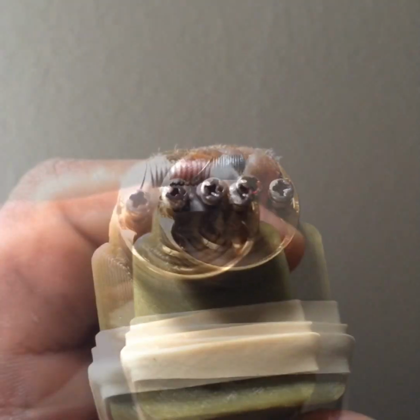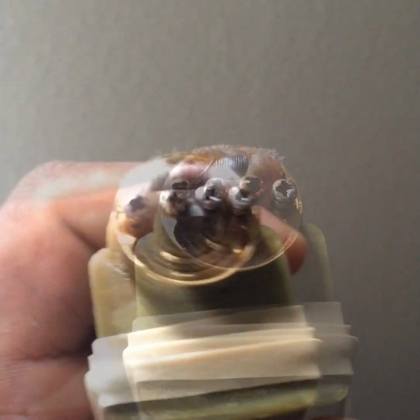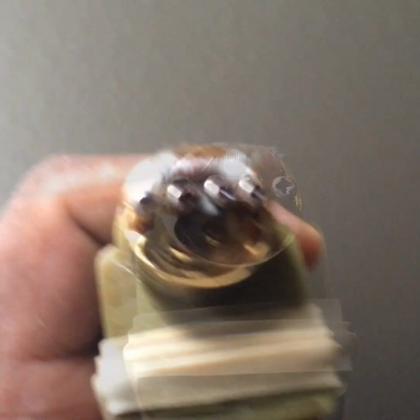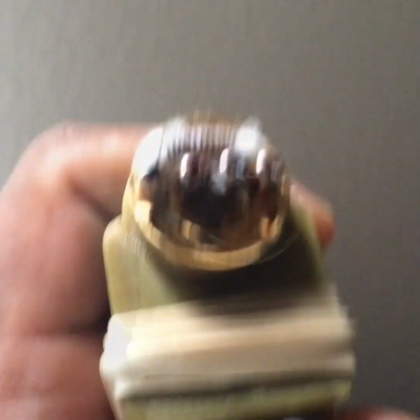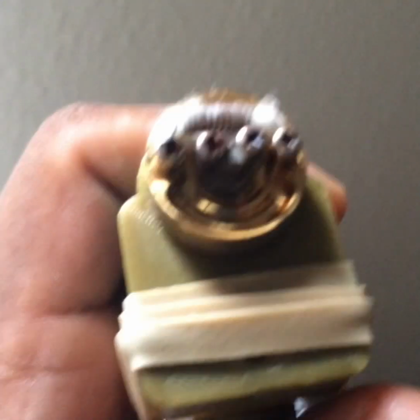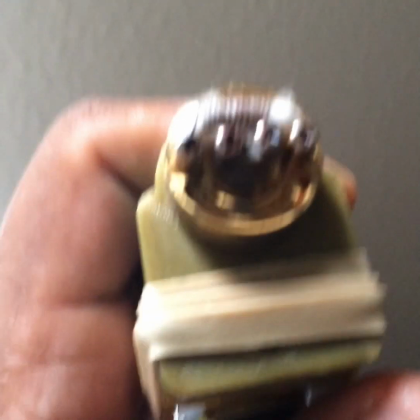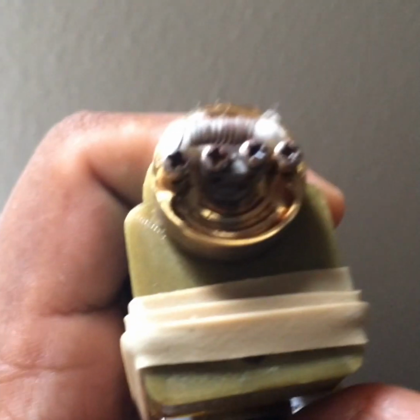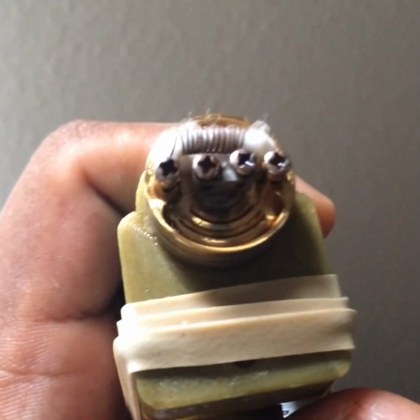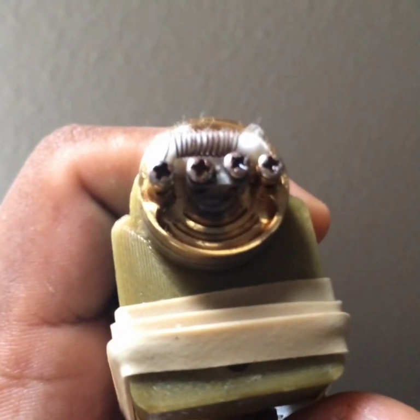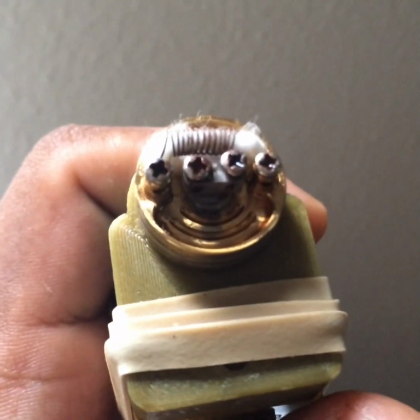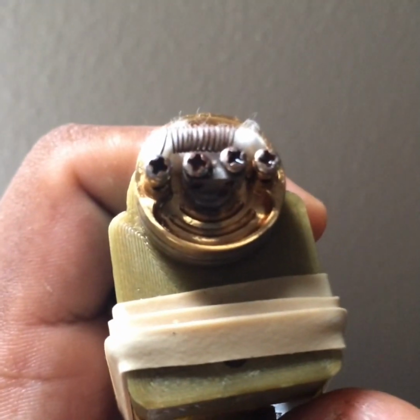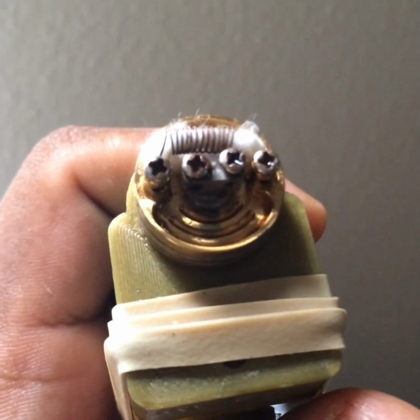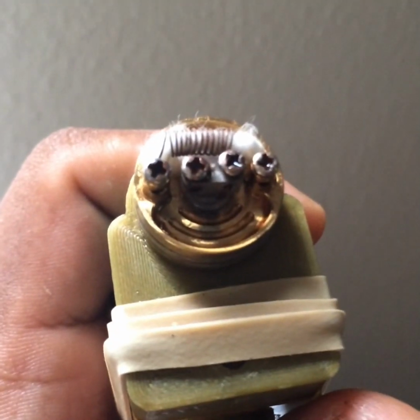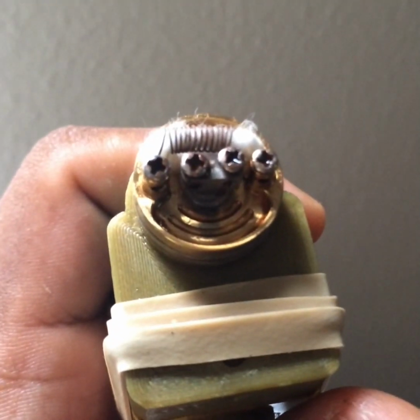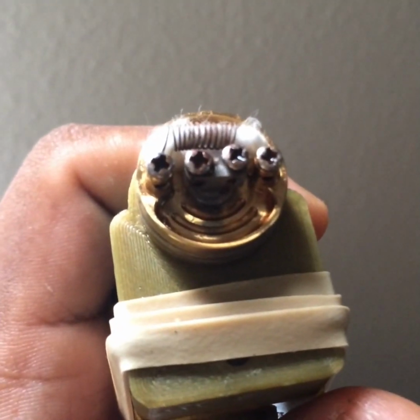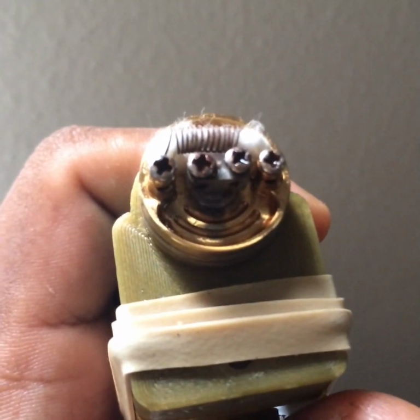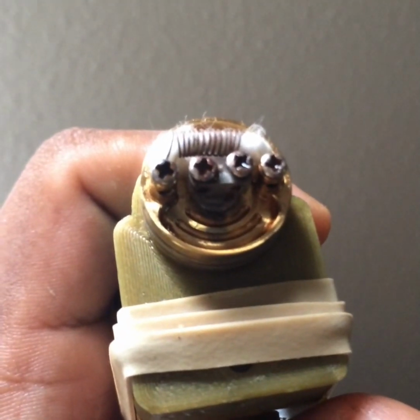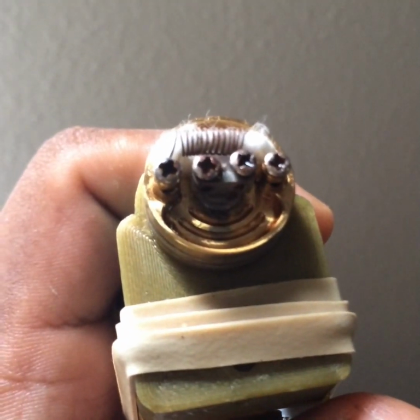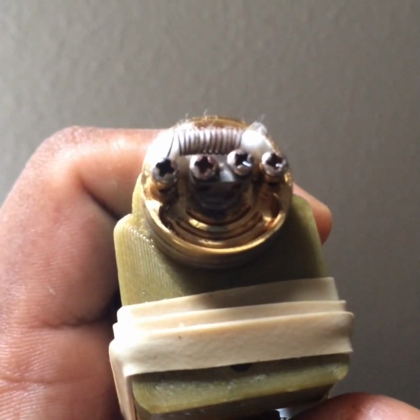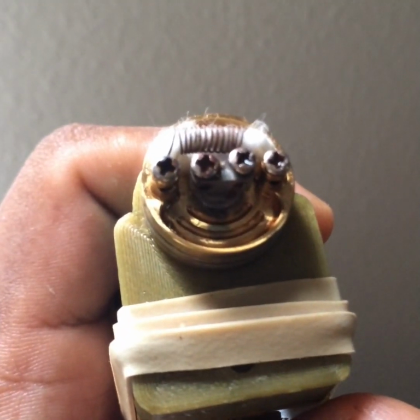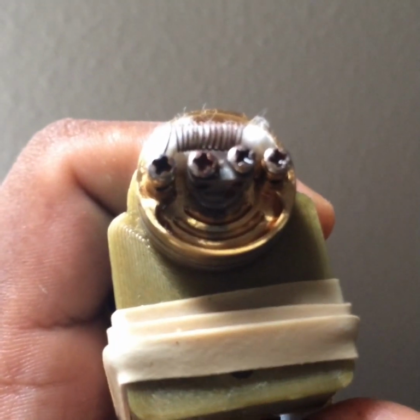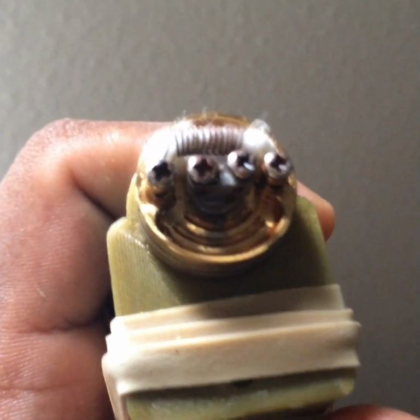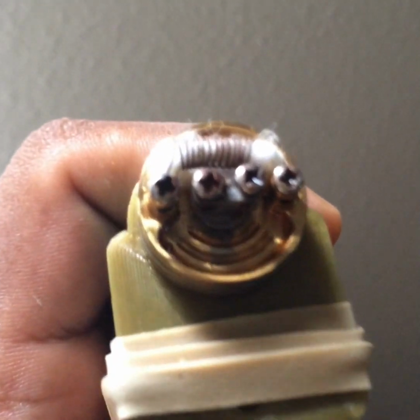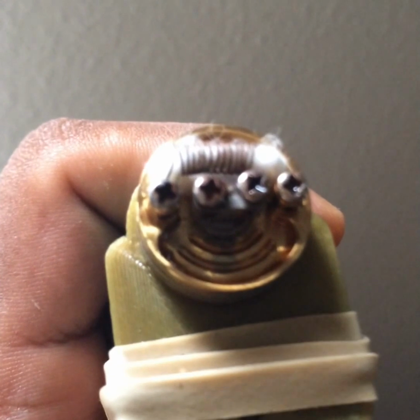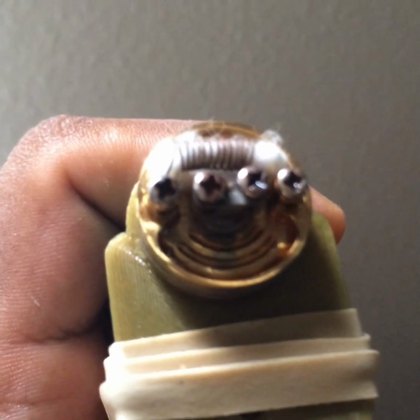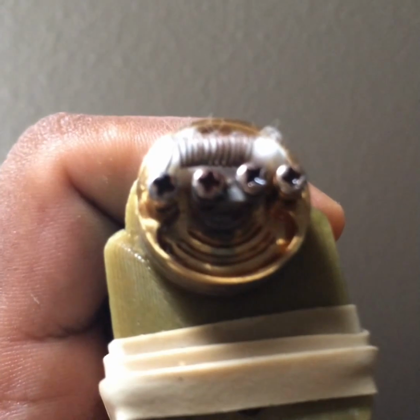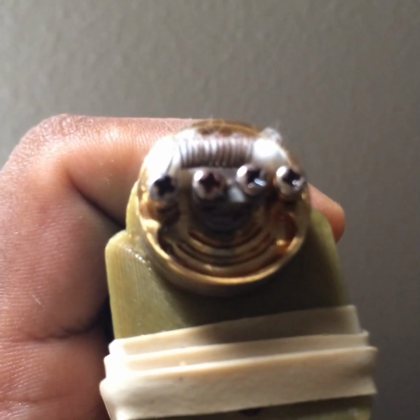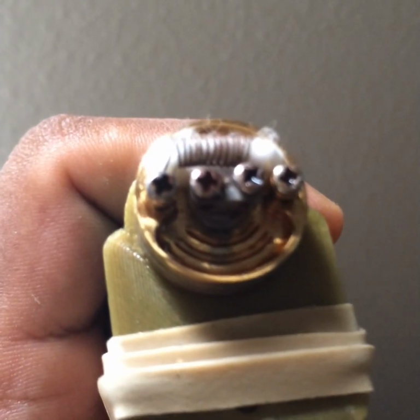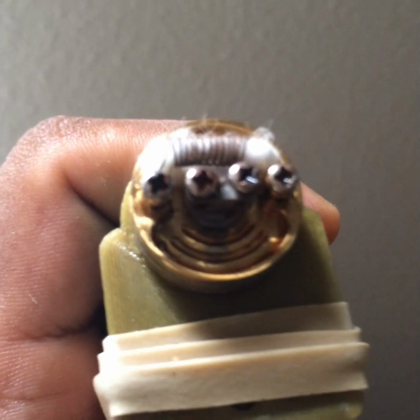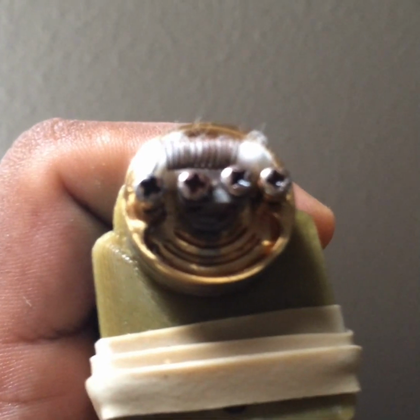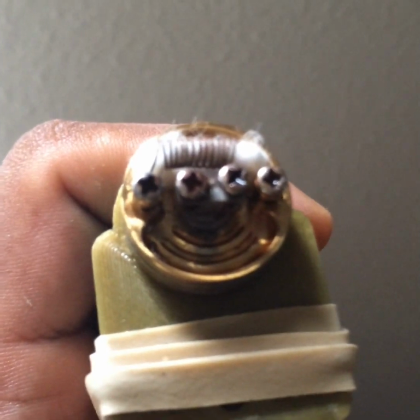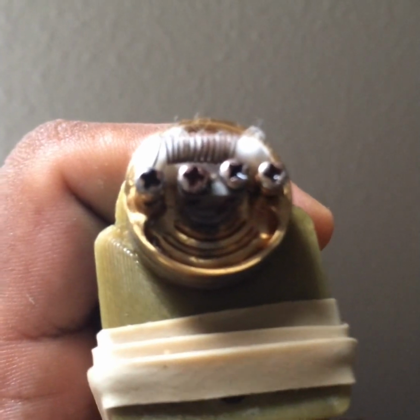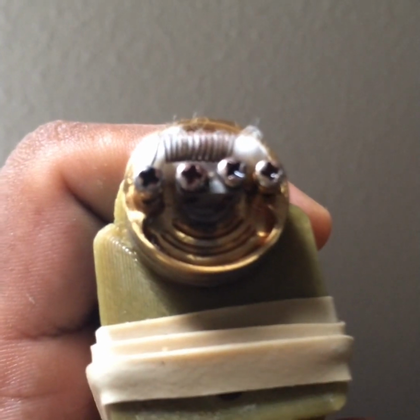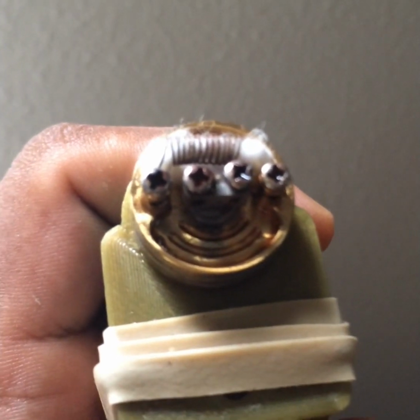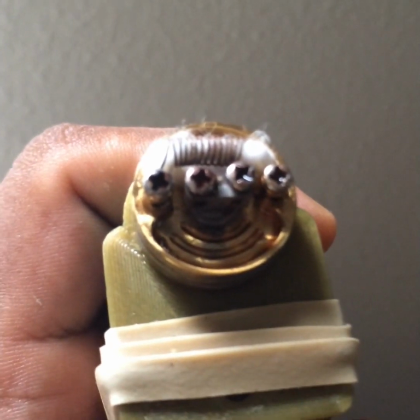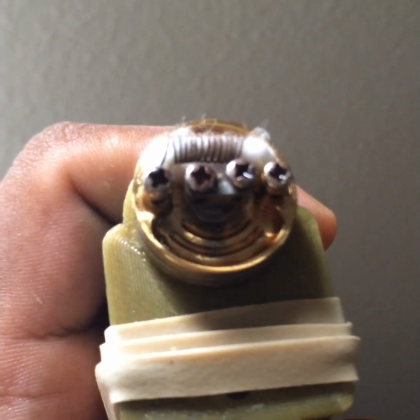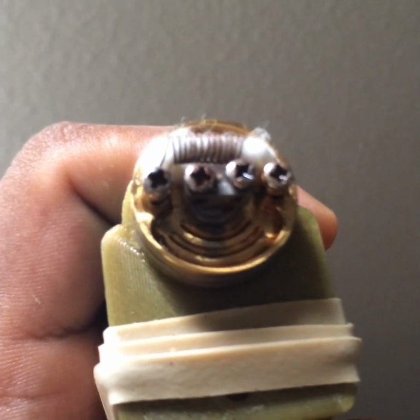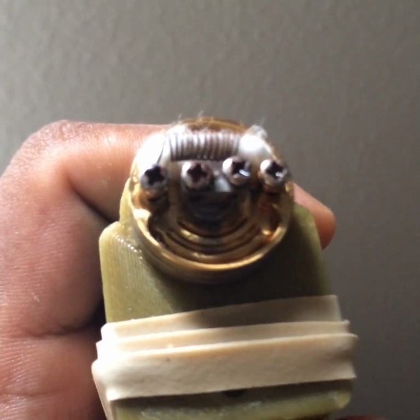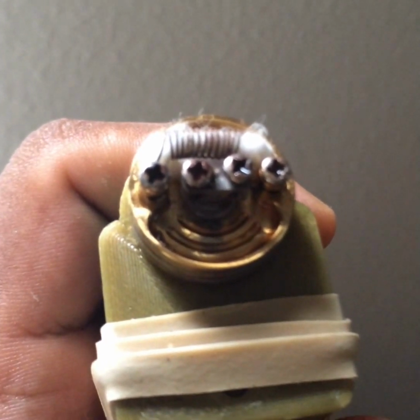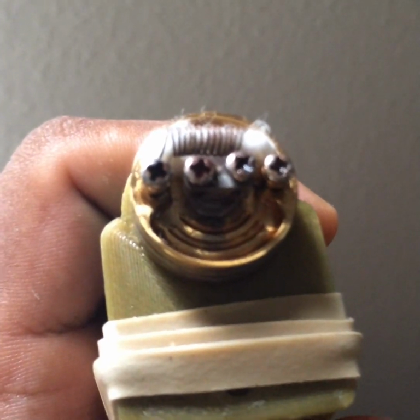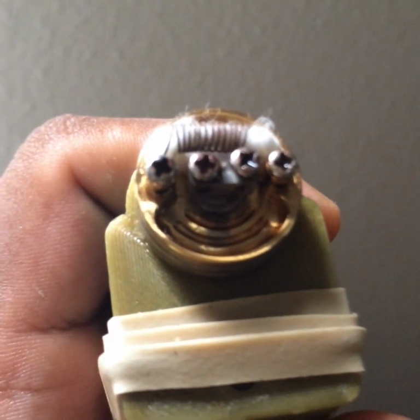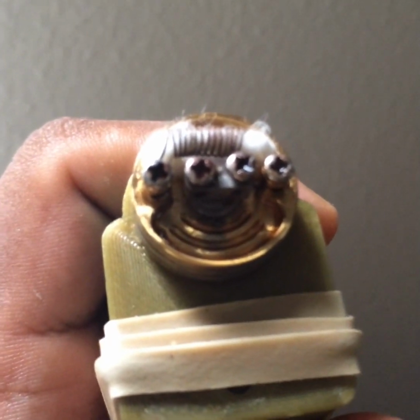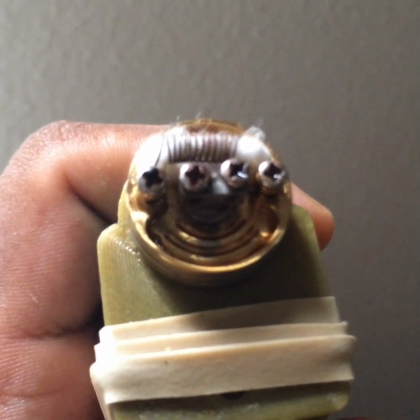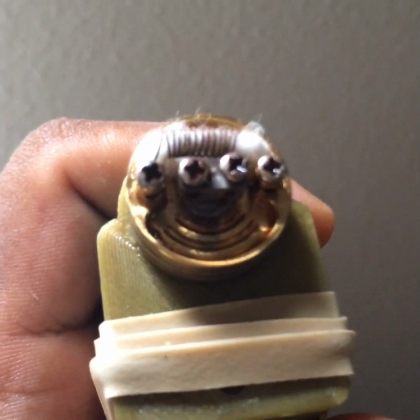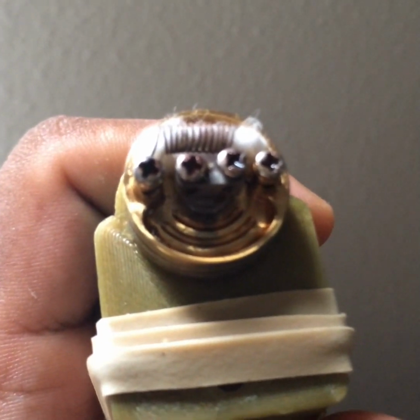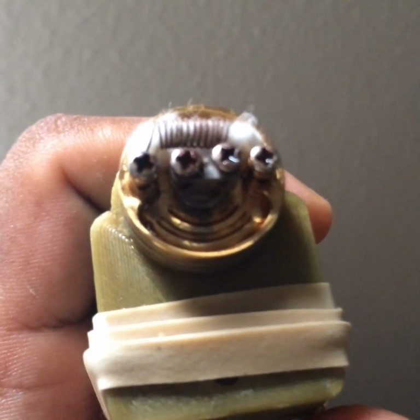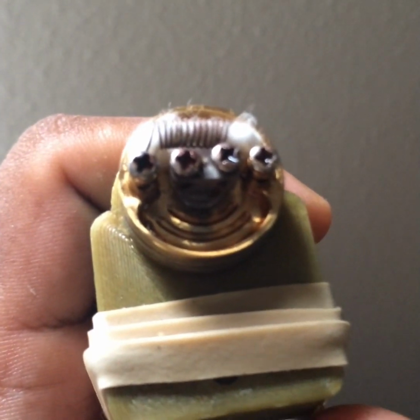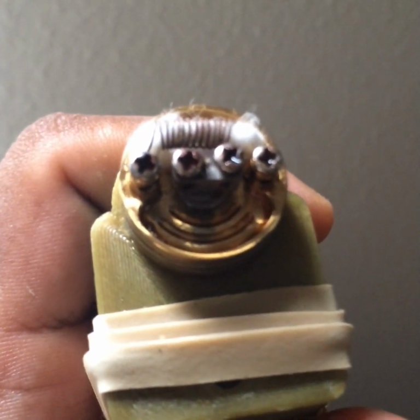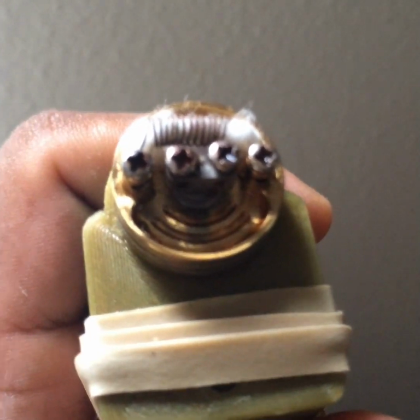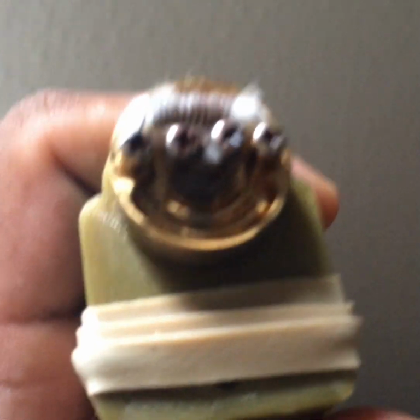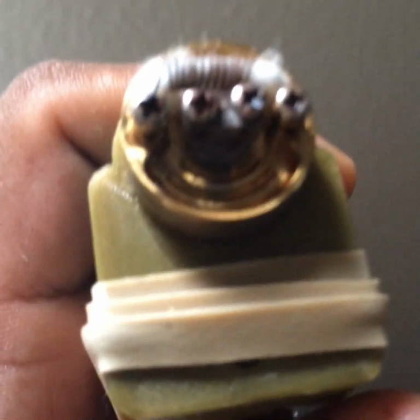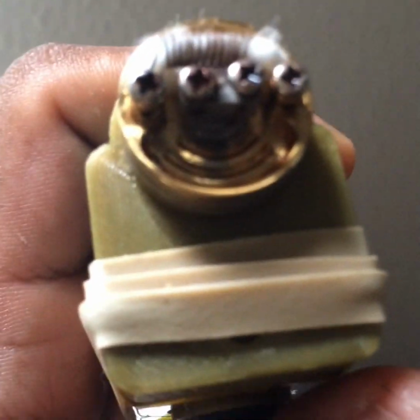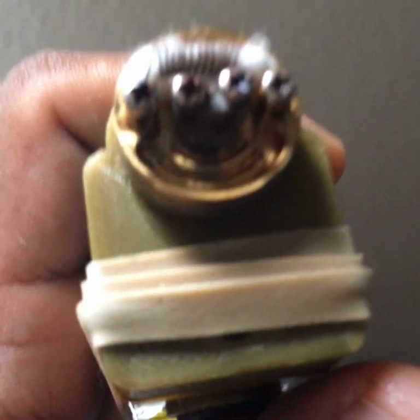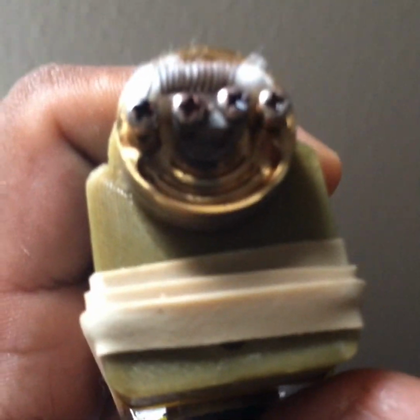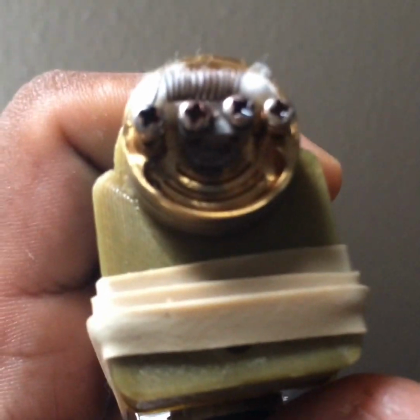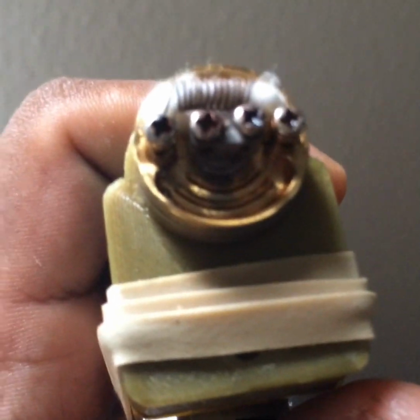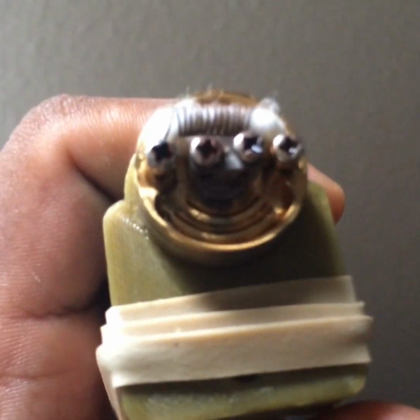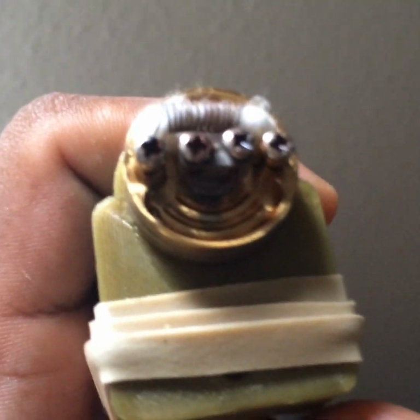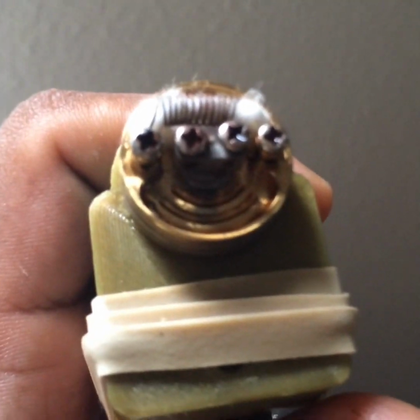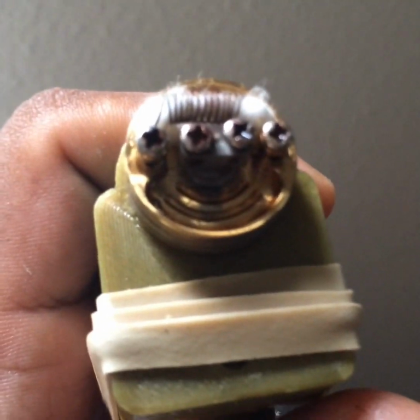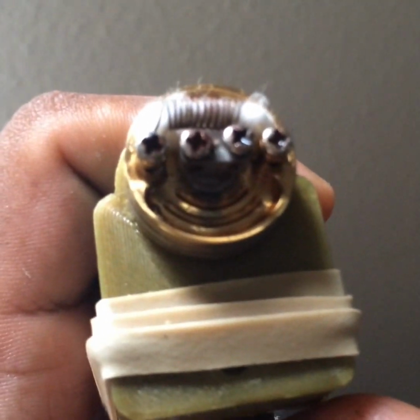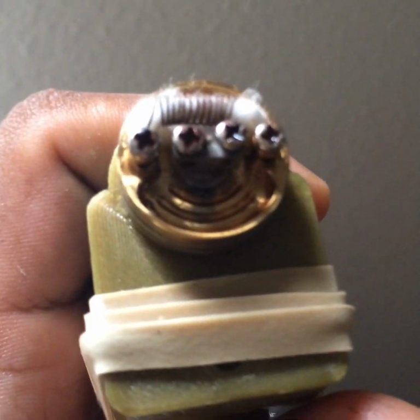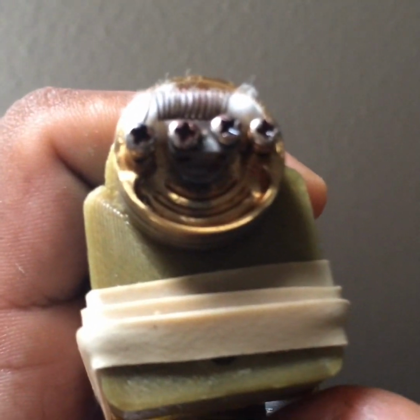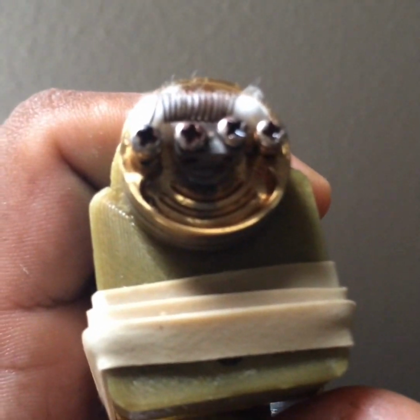This is Partha. I'm trying out the spiral coil. Let's see if this works.